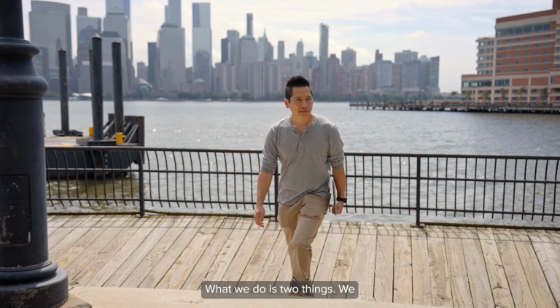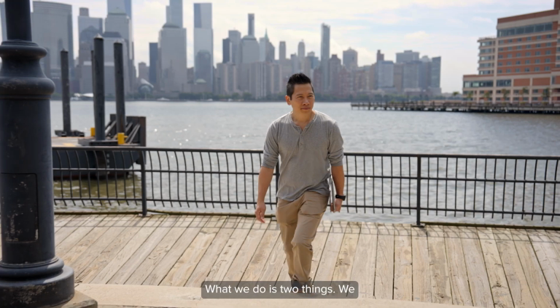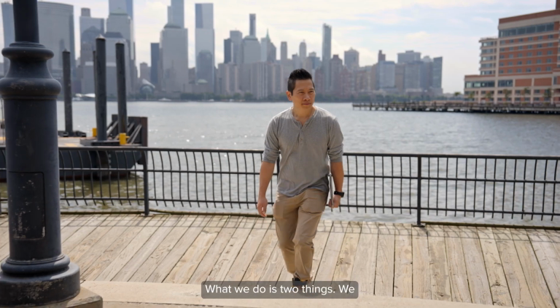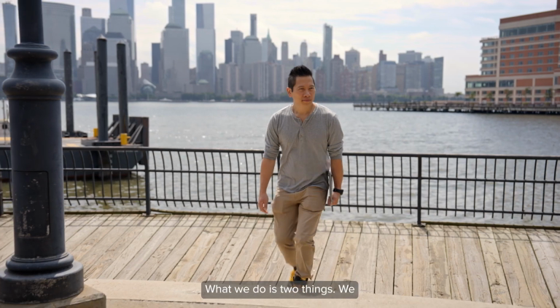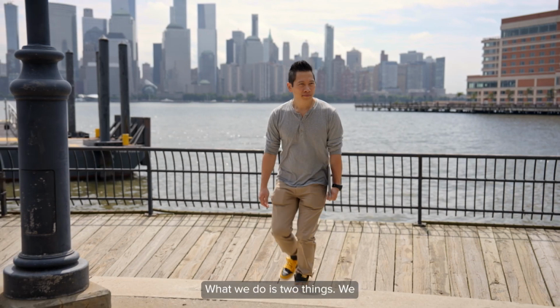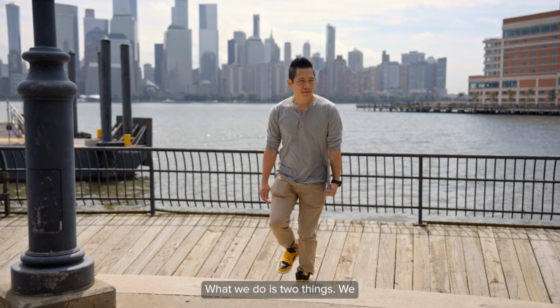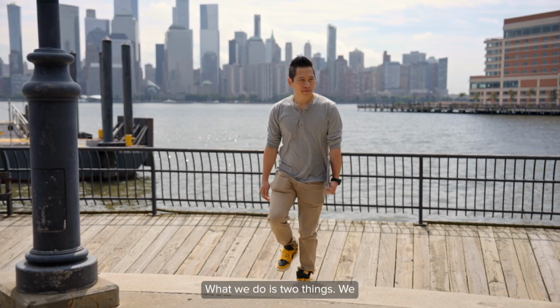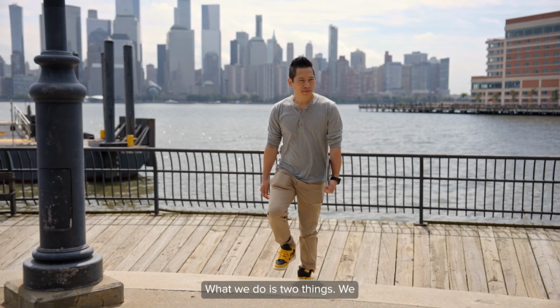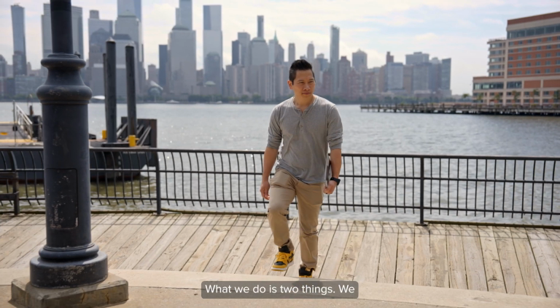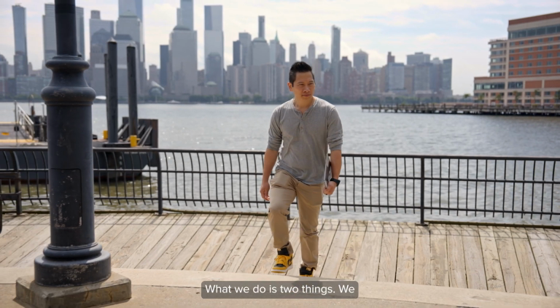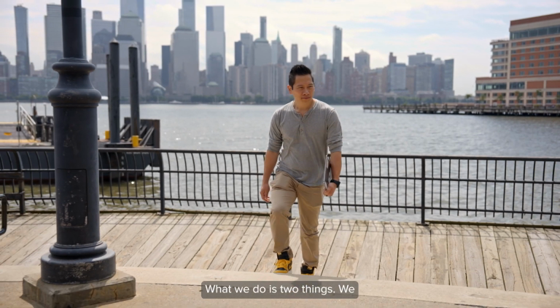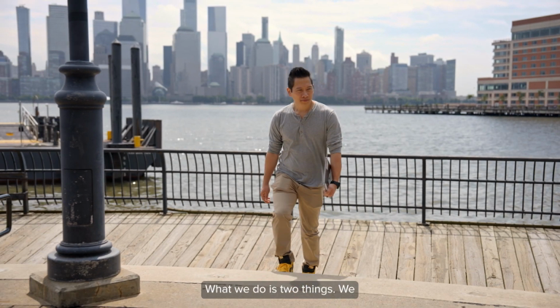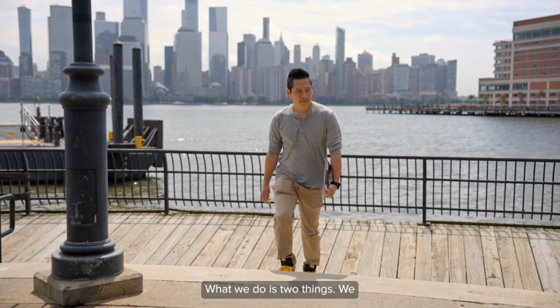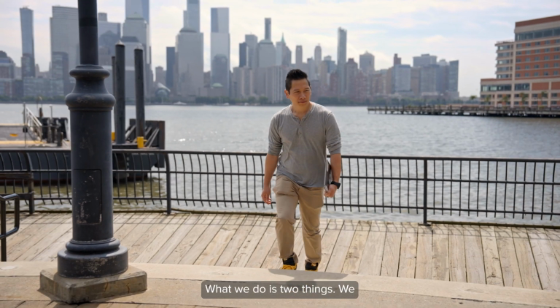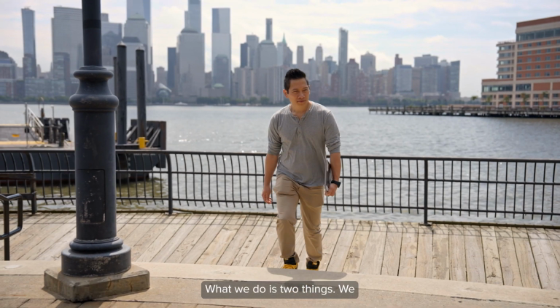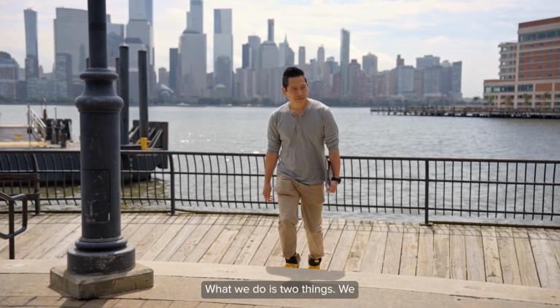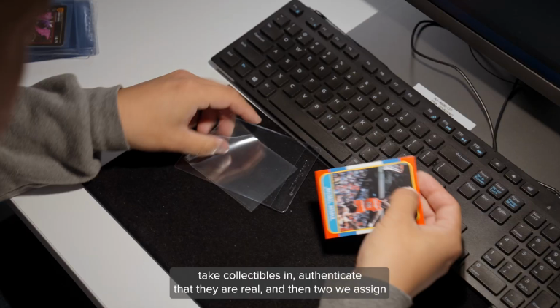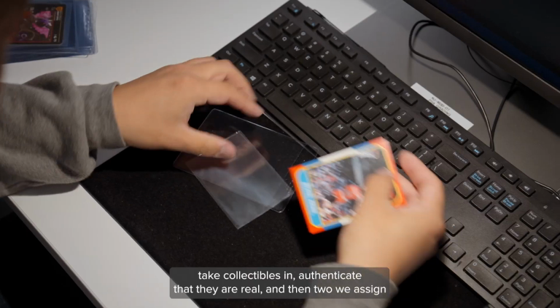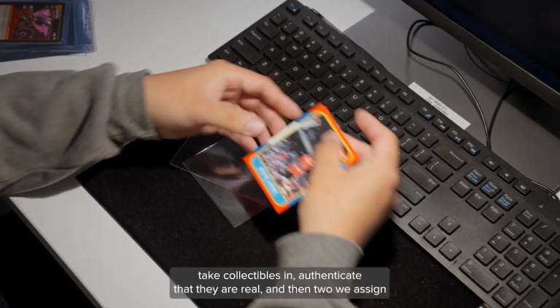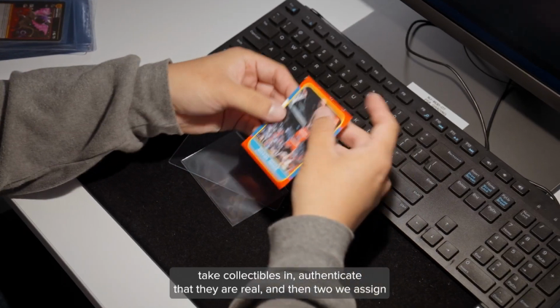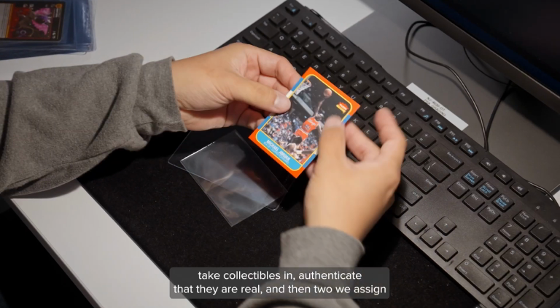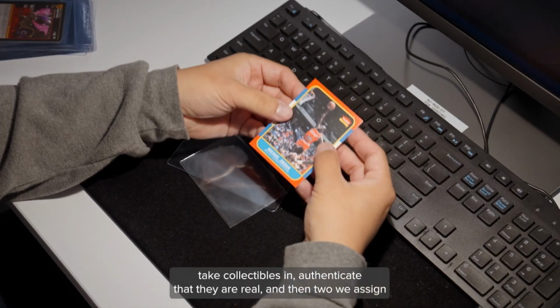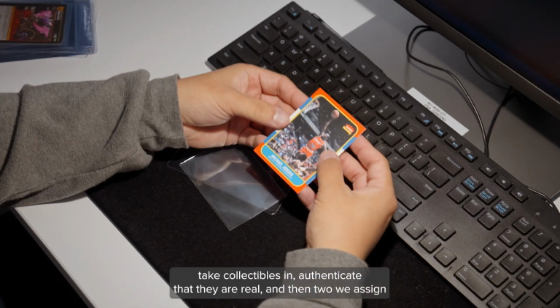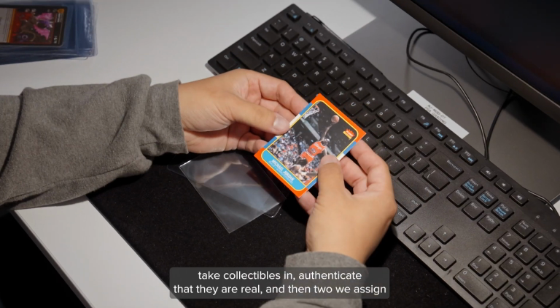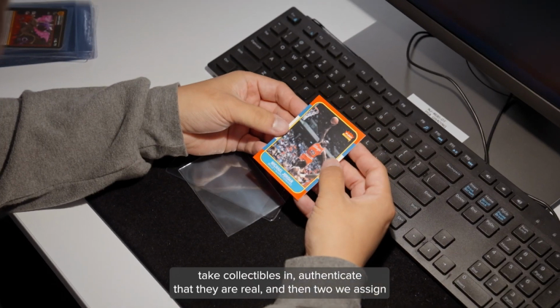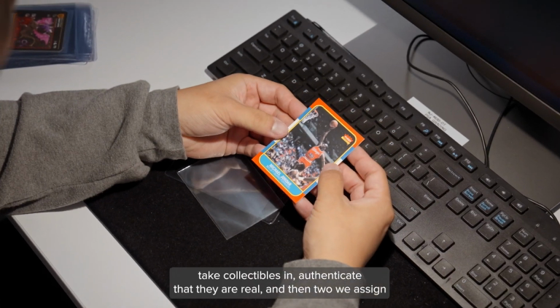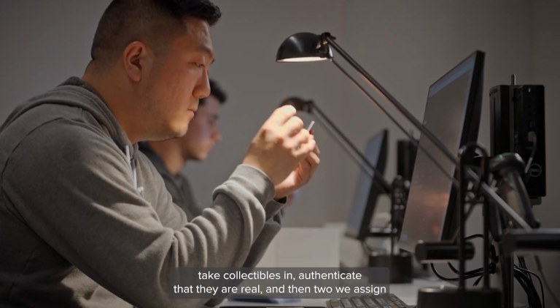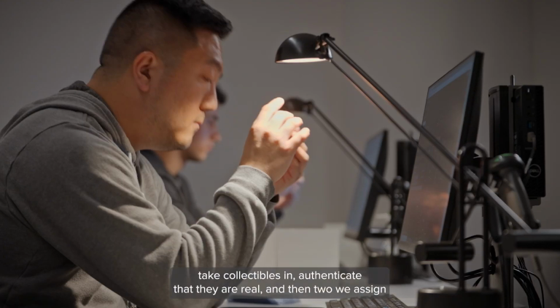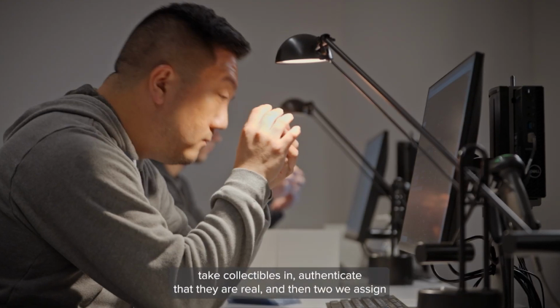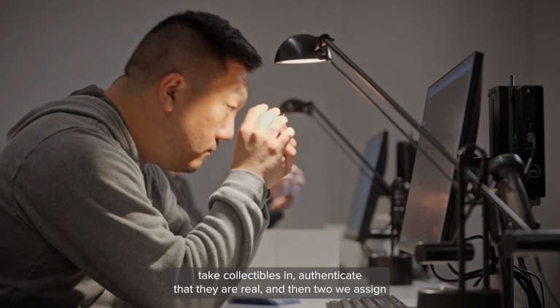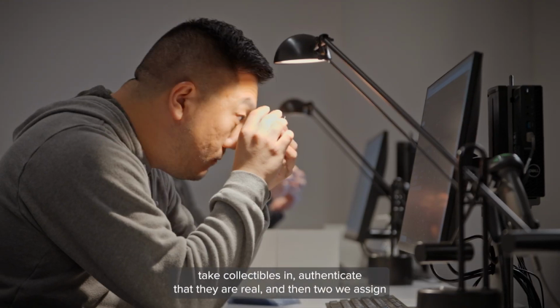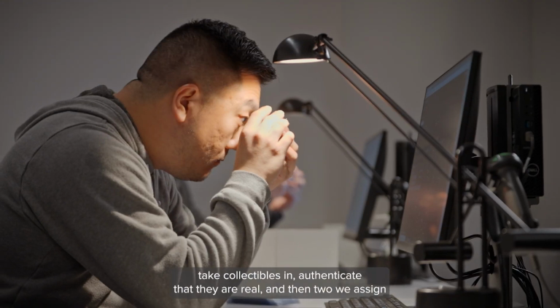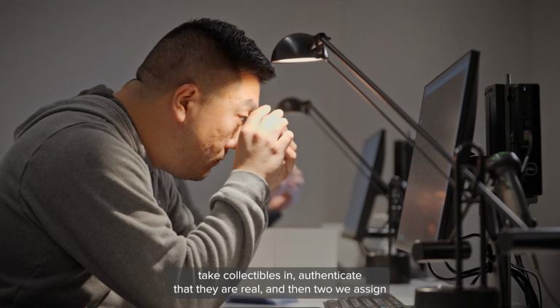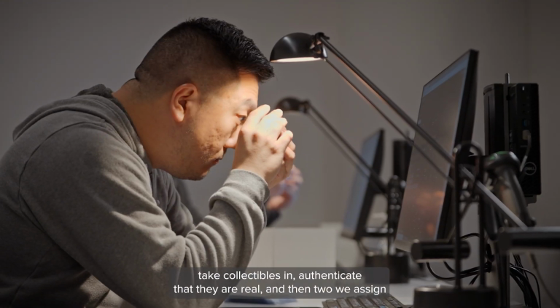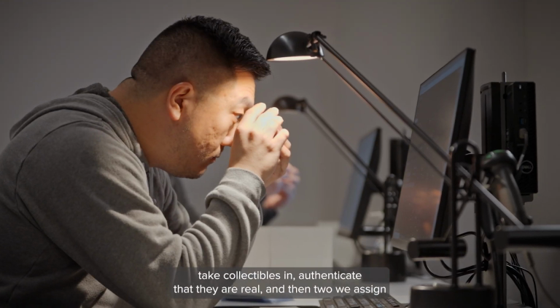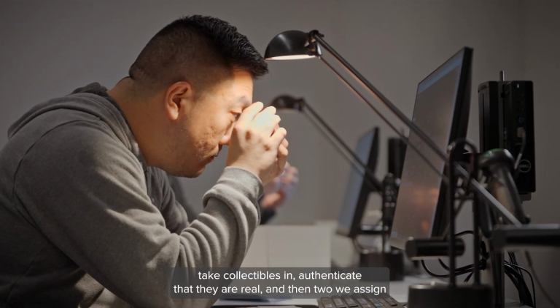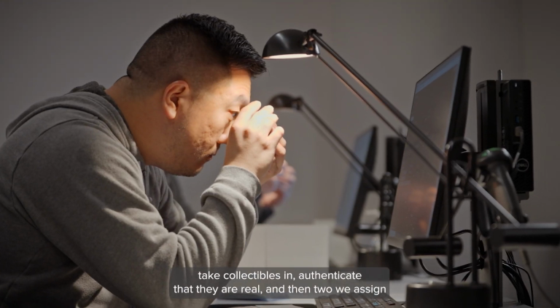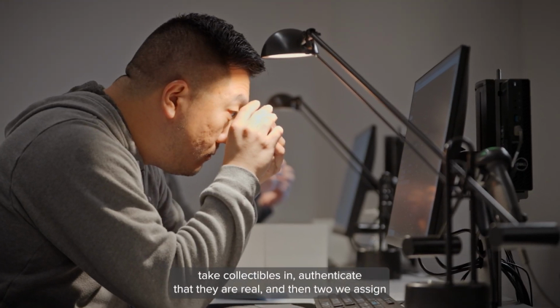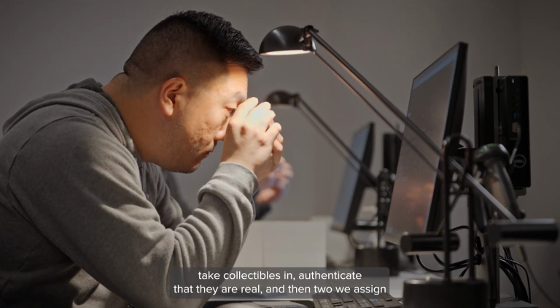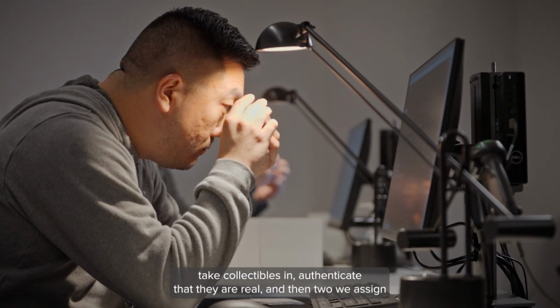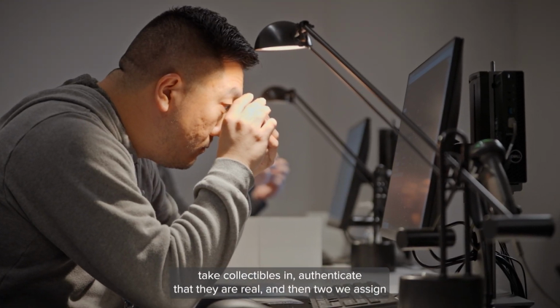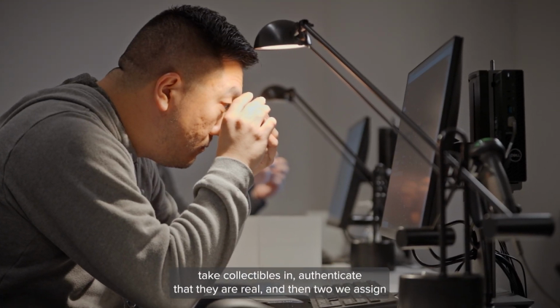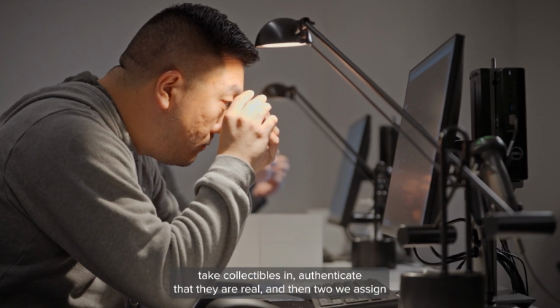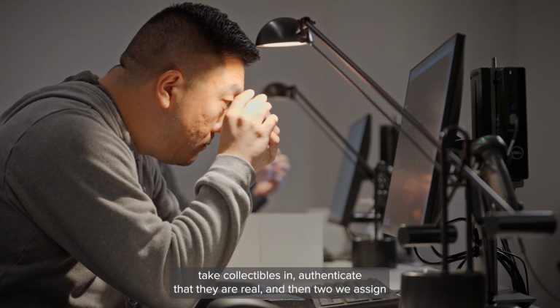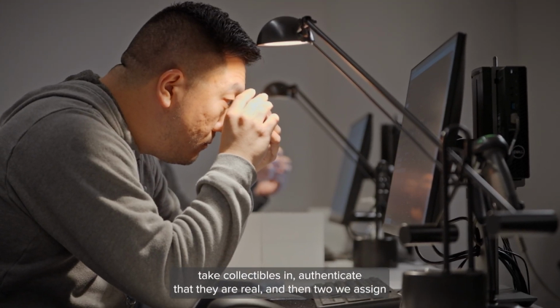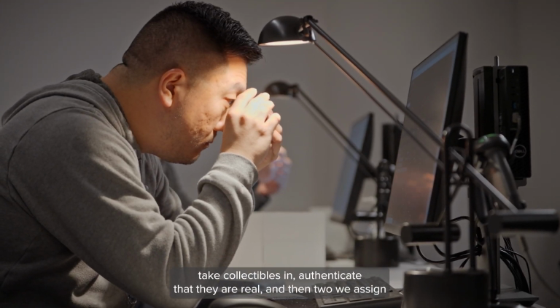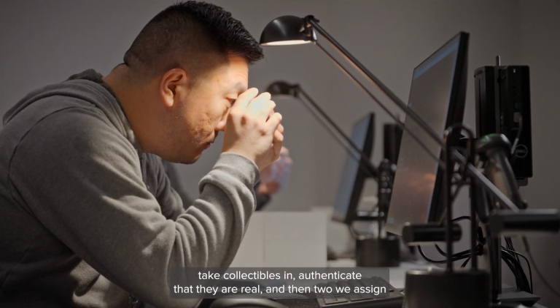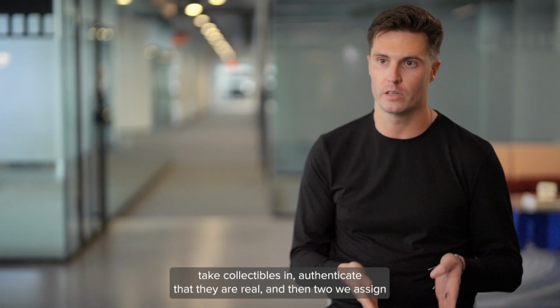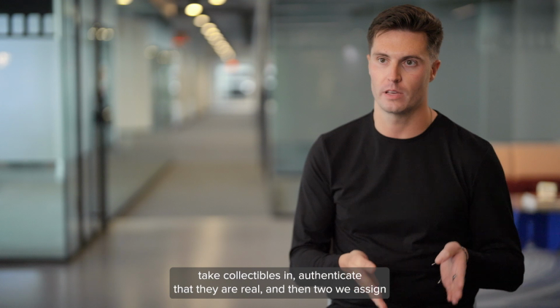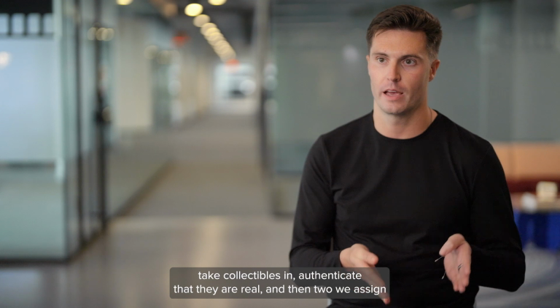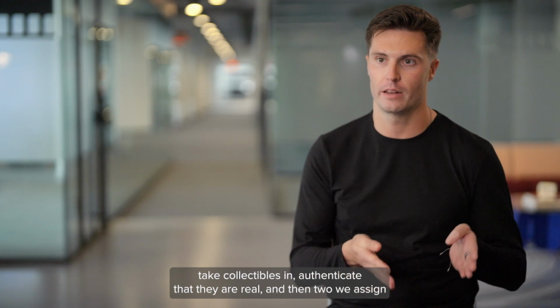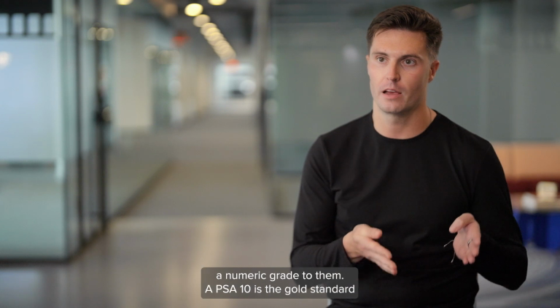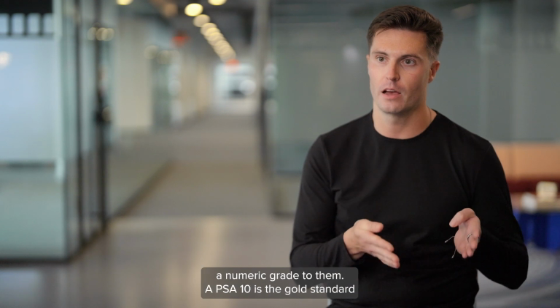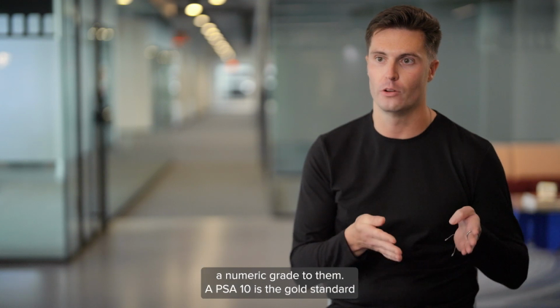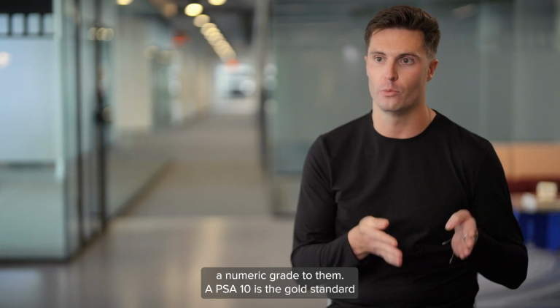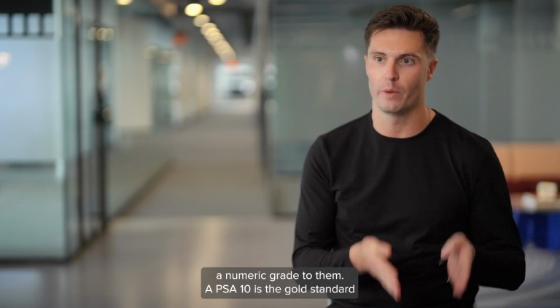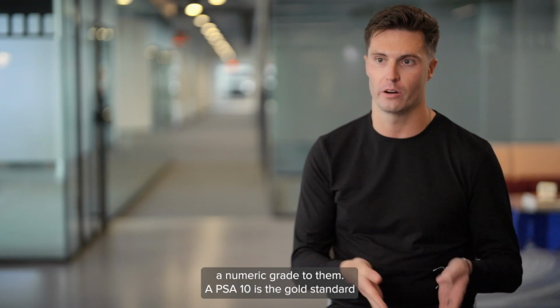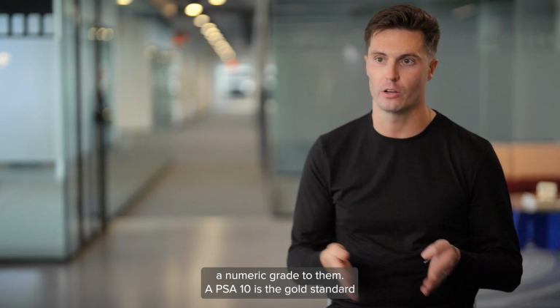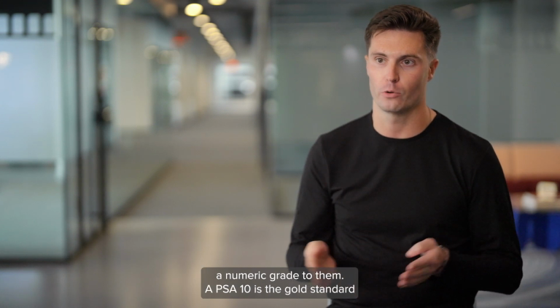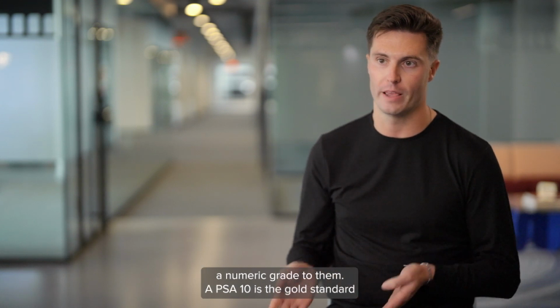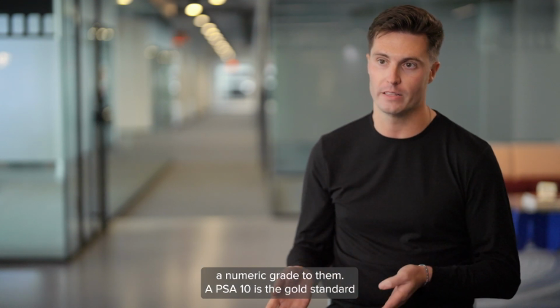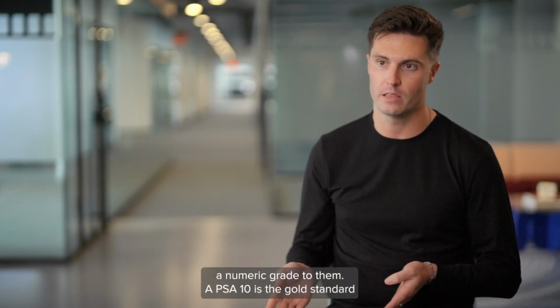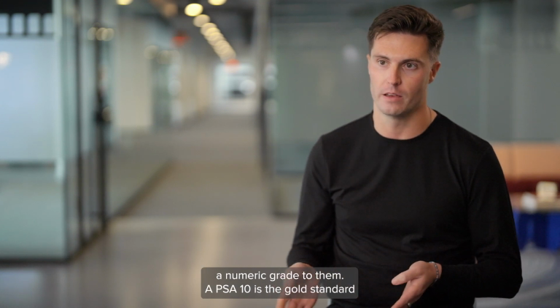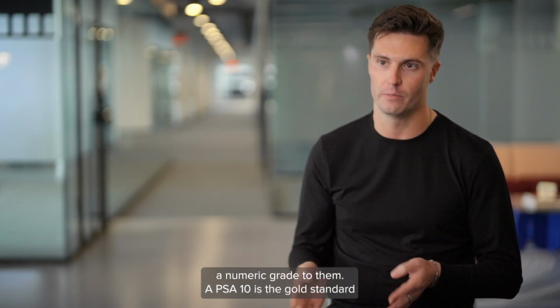What we do is two things. We take collectibles in, authenticate that they are real, and then two, we assign a numeric grade to them.